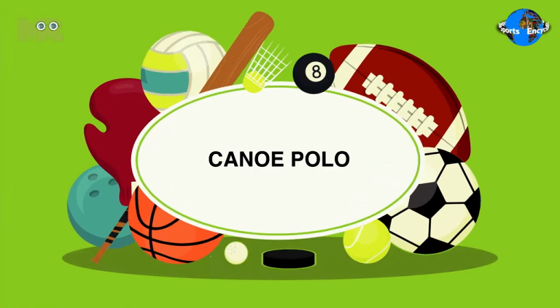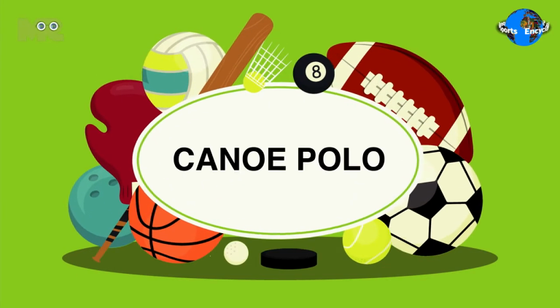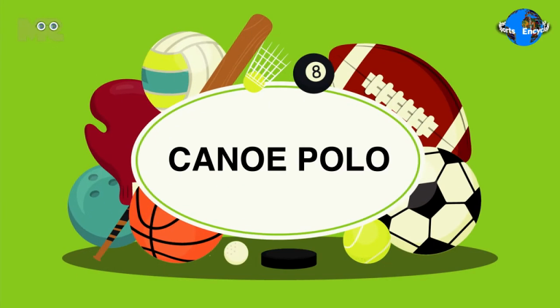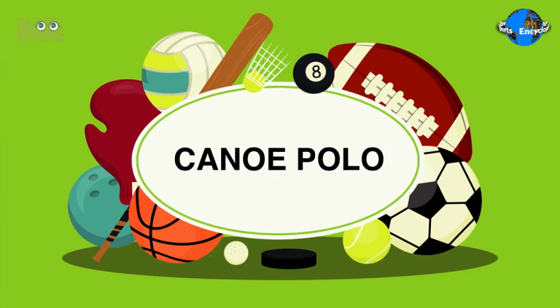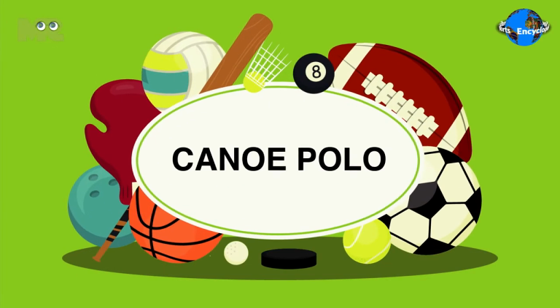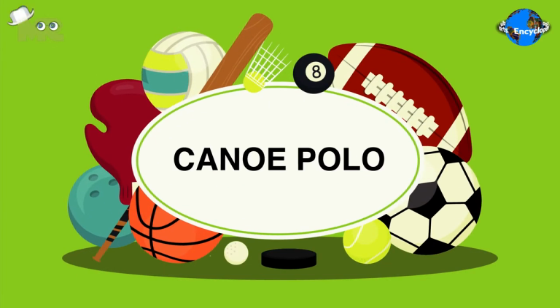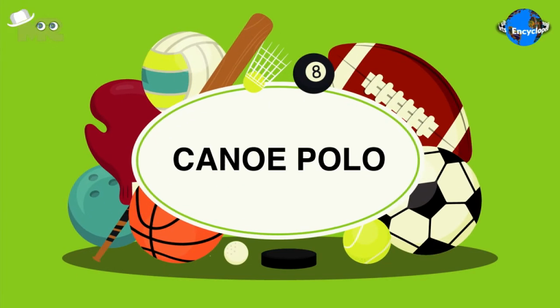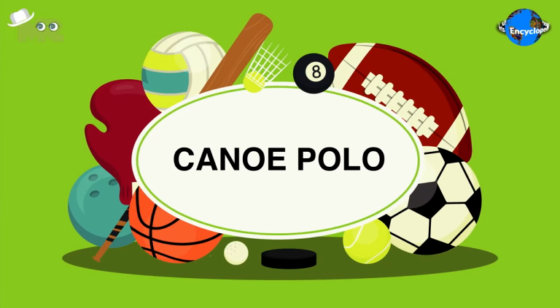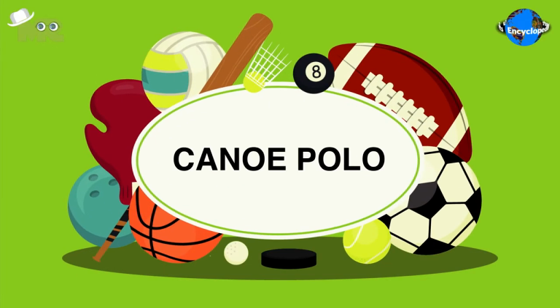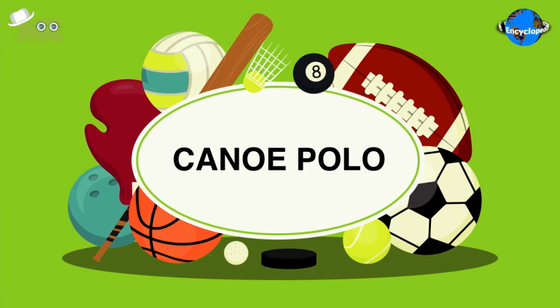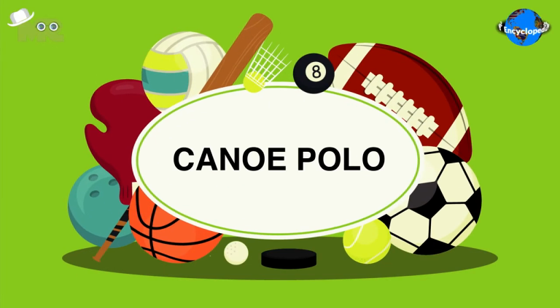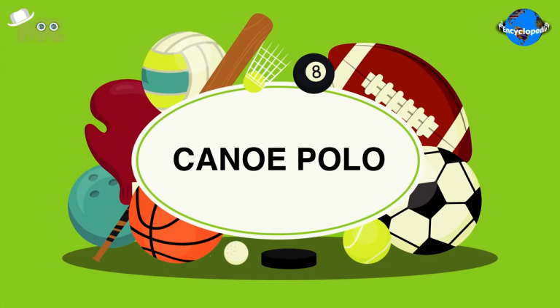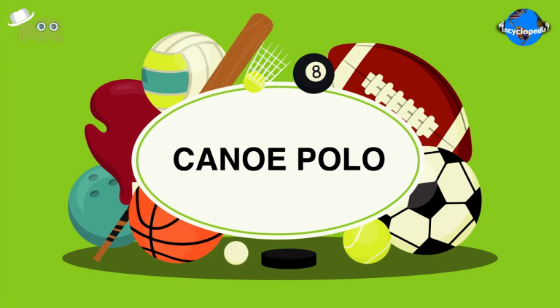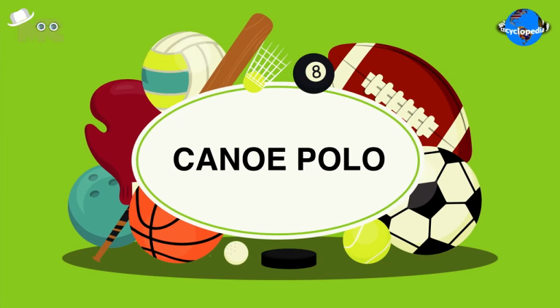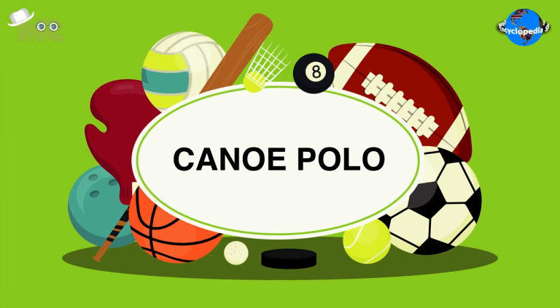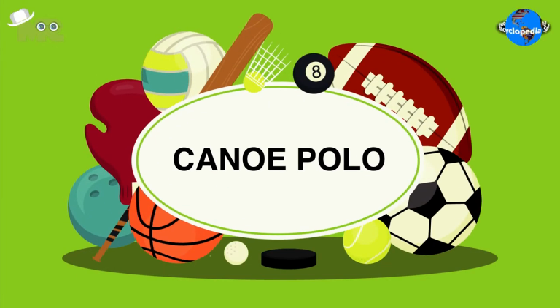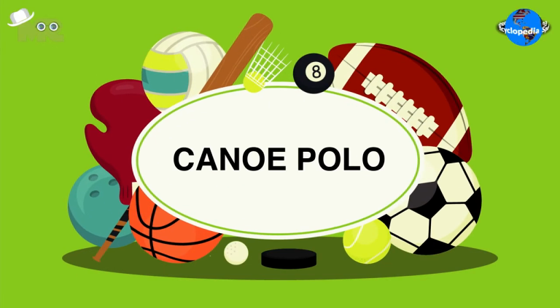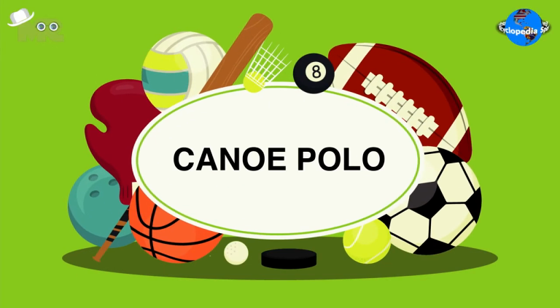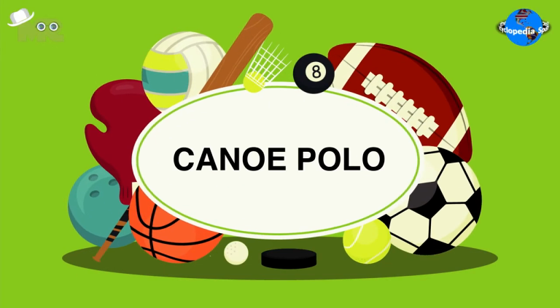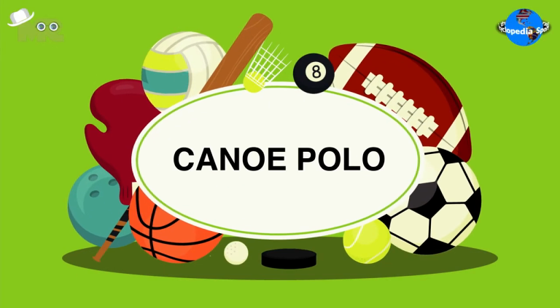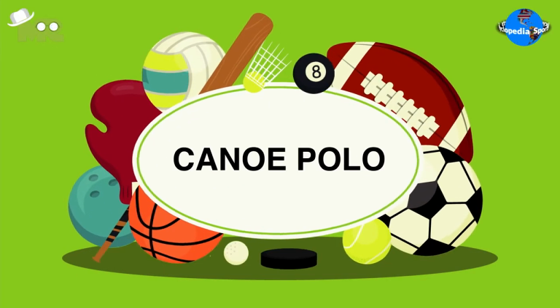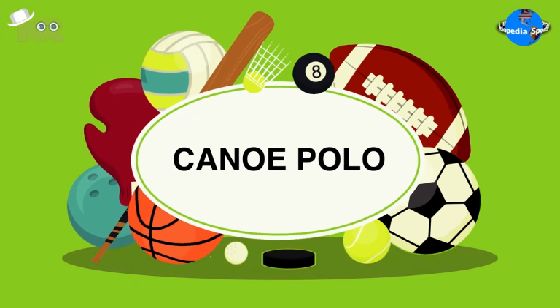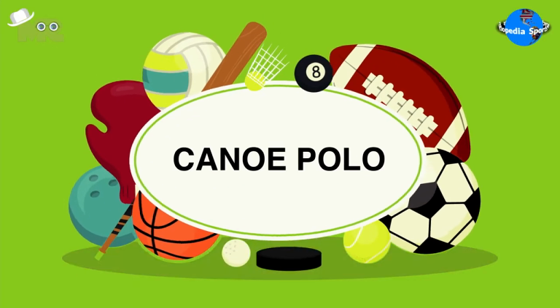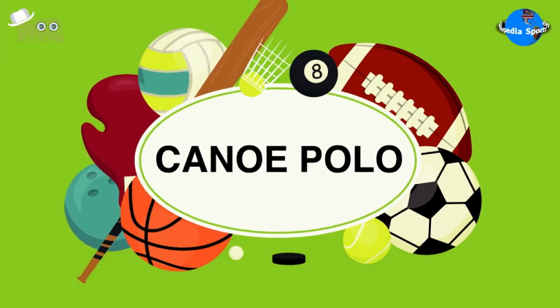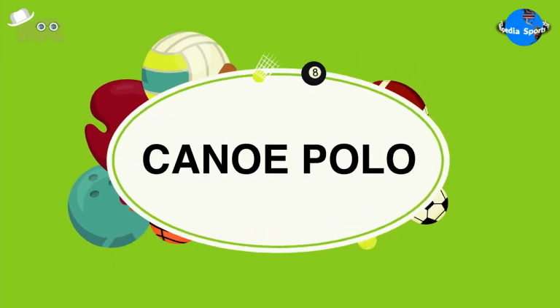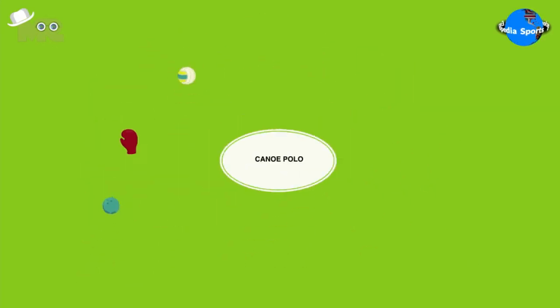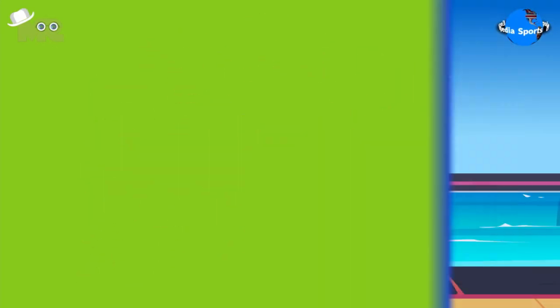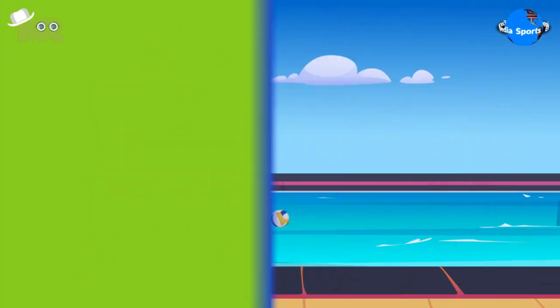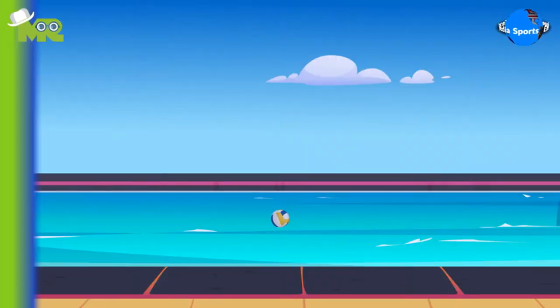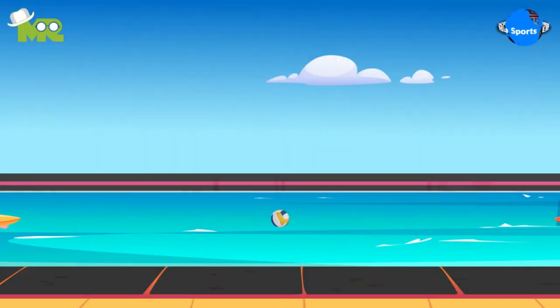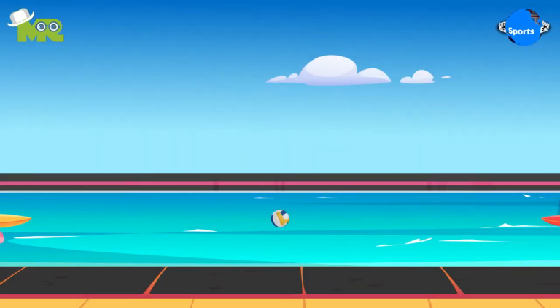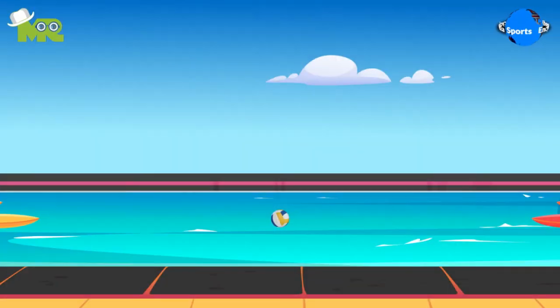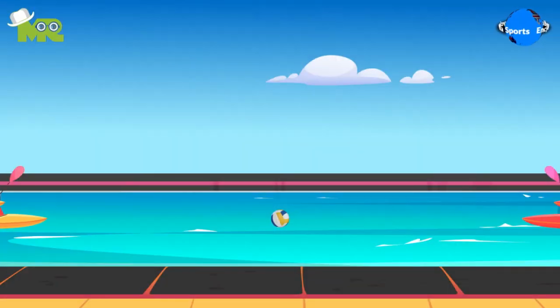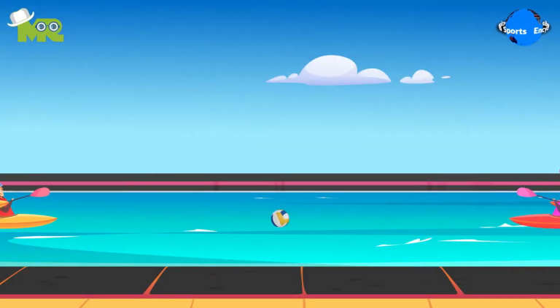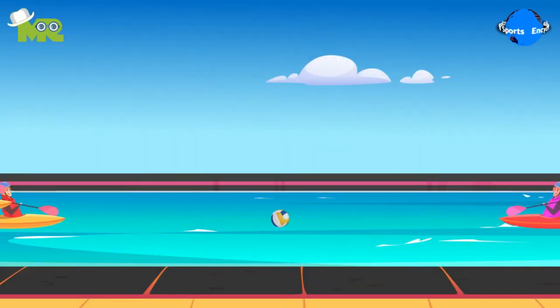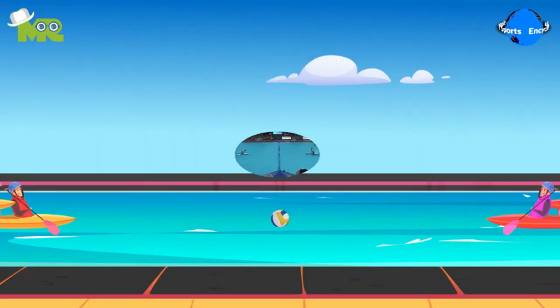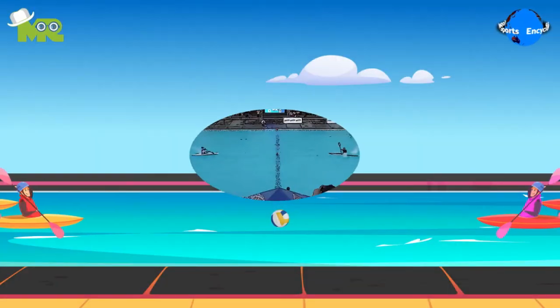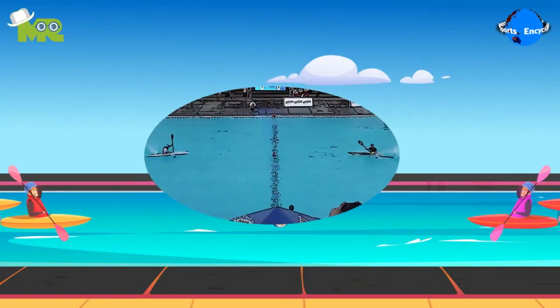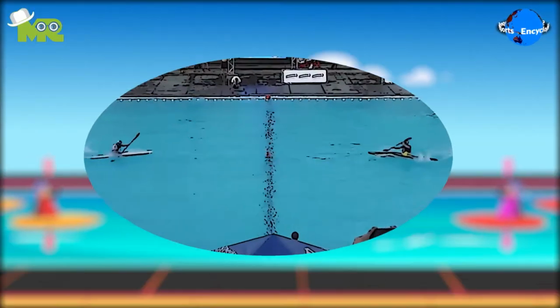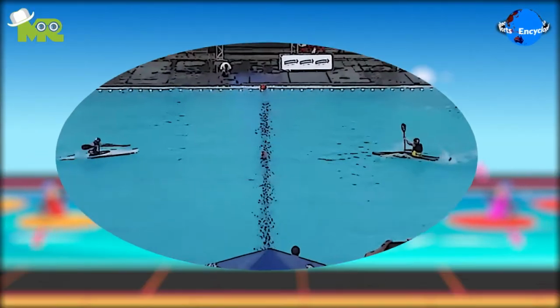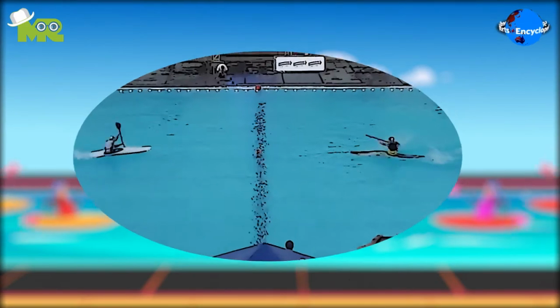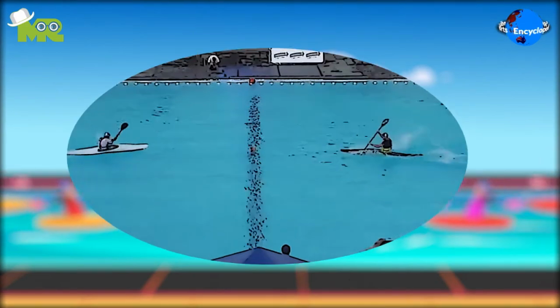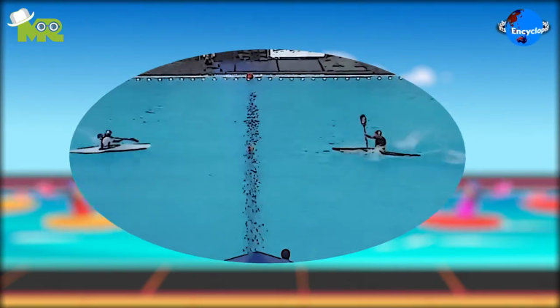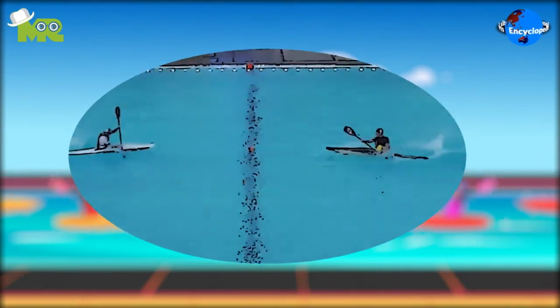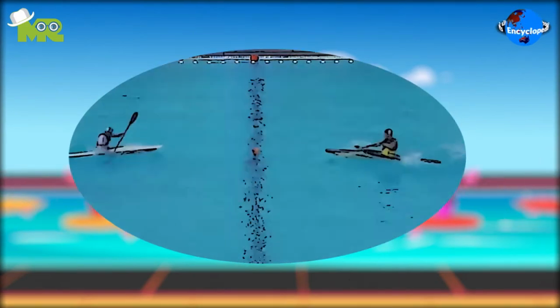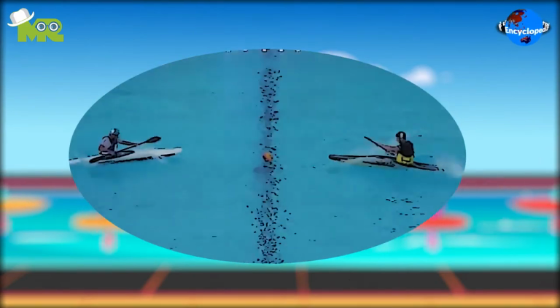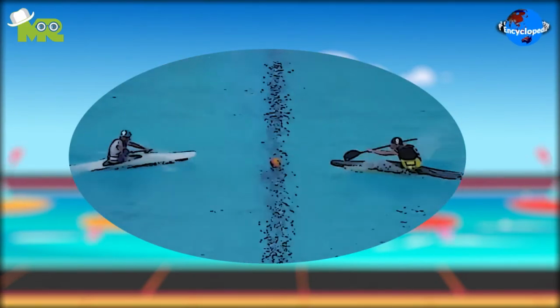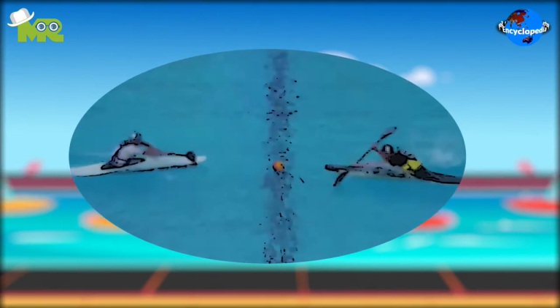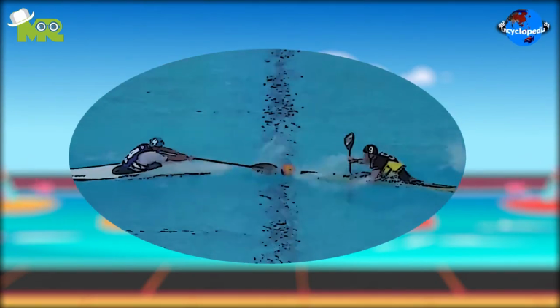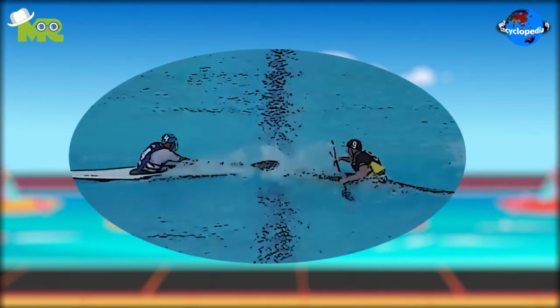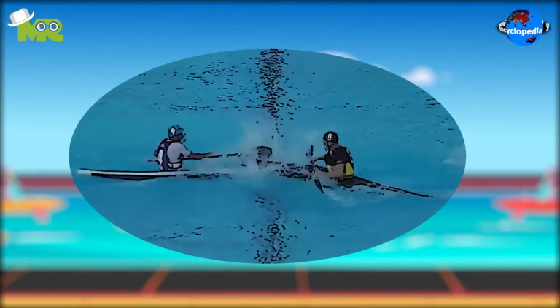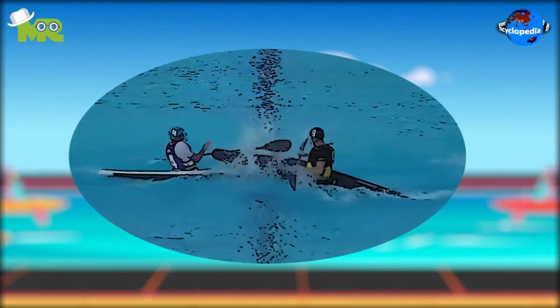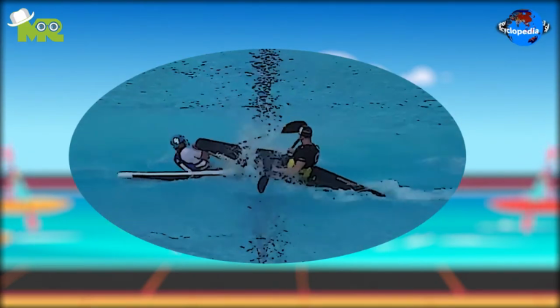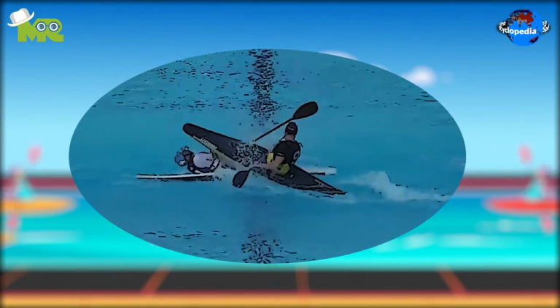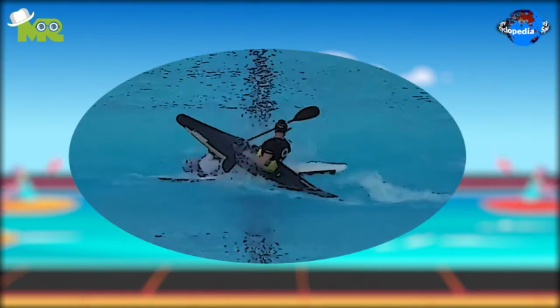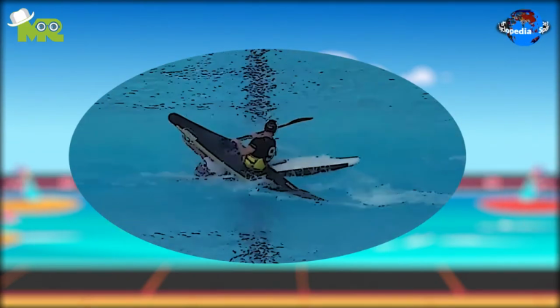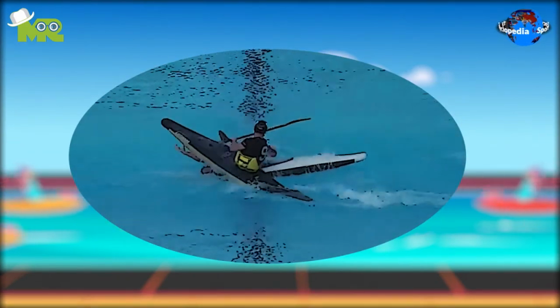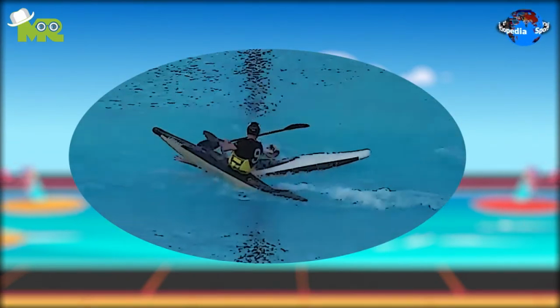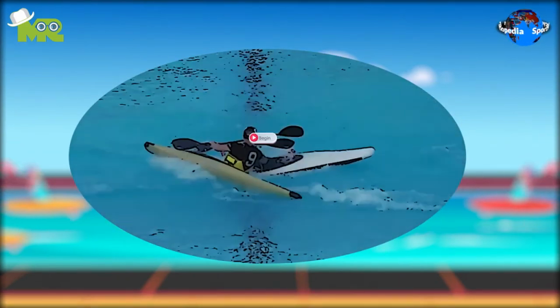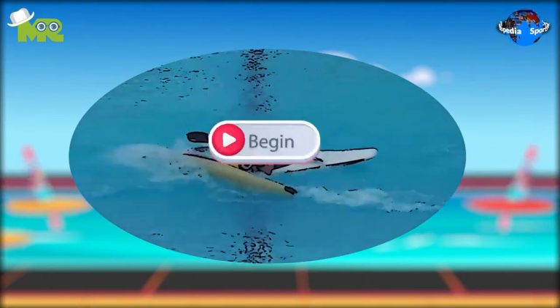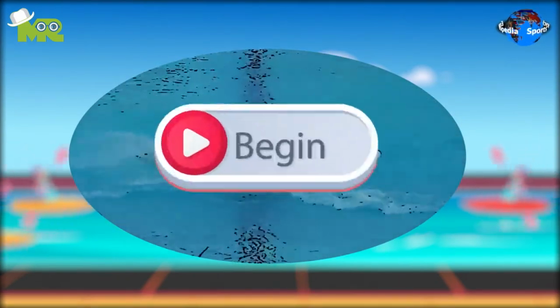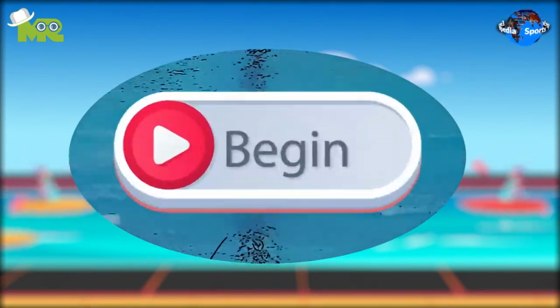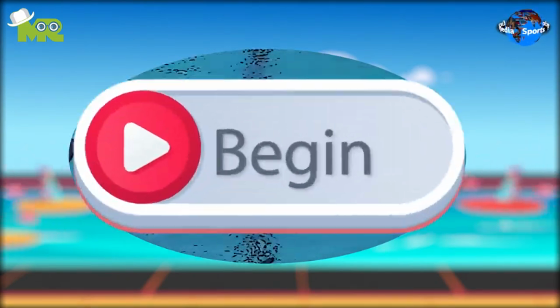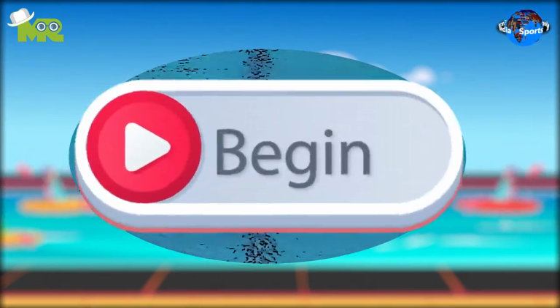Canoe Polo Friends, today in our Sports Encyclopedia Series, we'll talk about Canoe Polo, so let's begin.